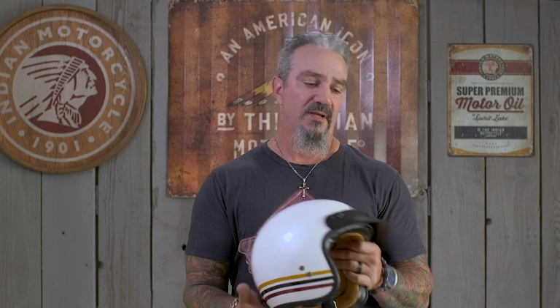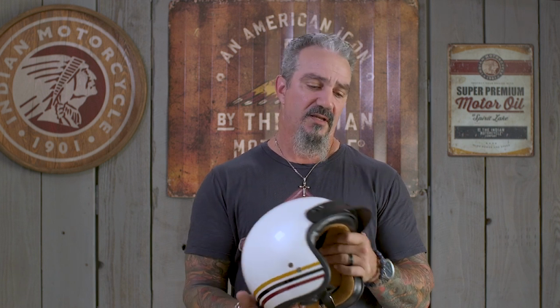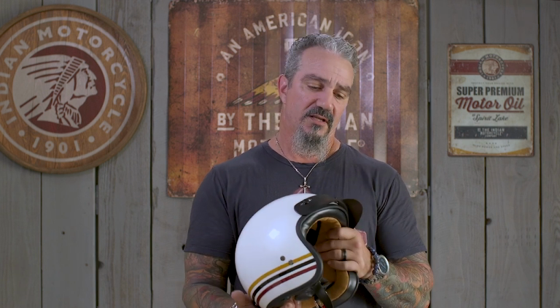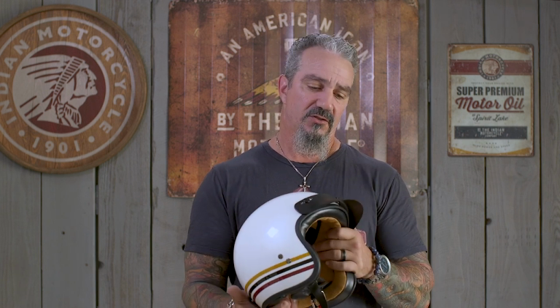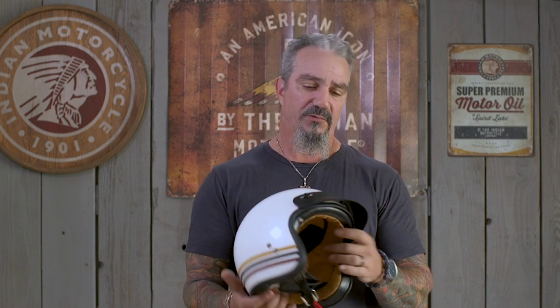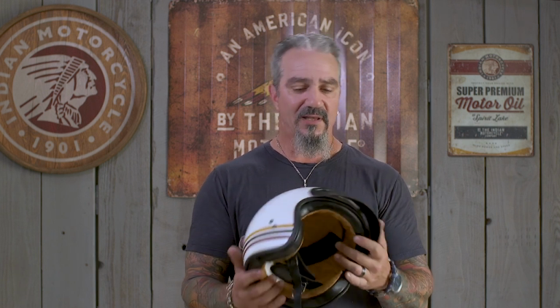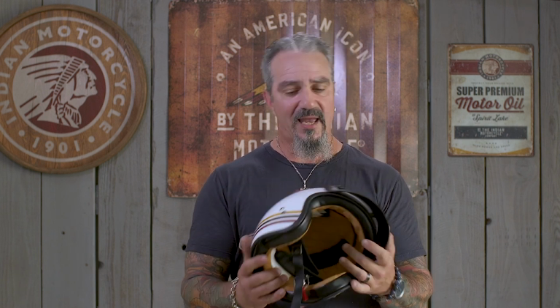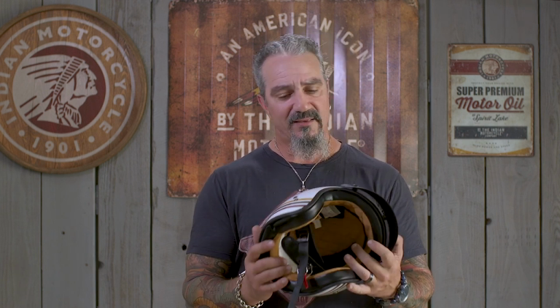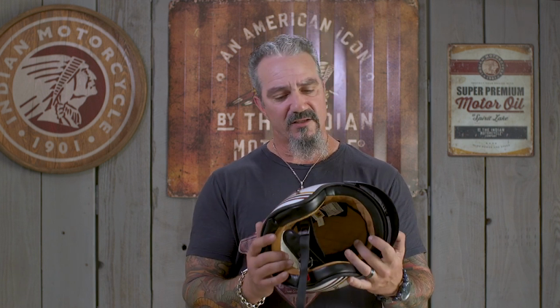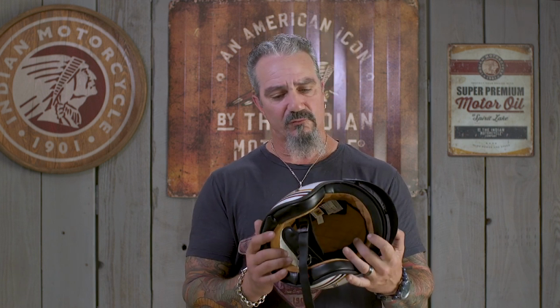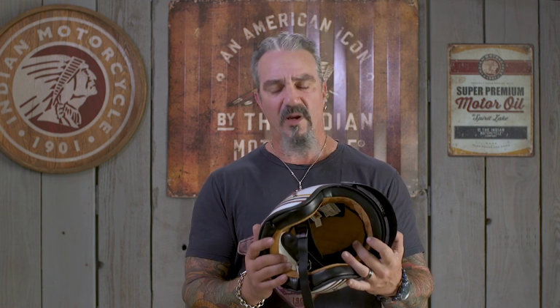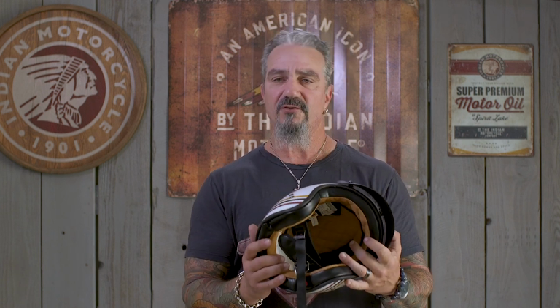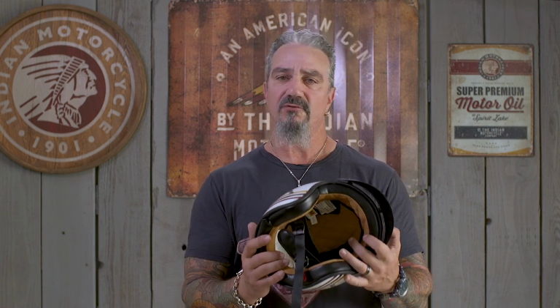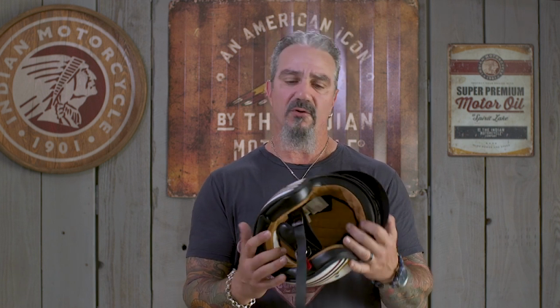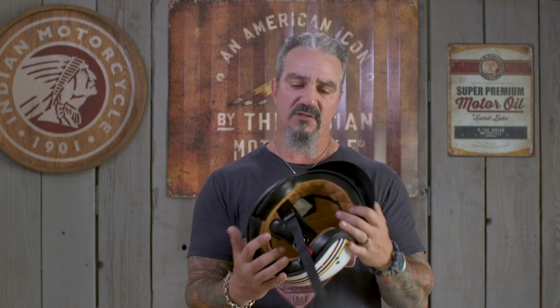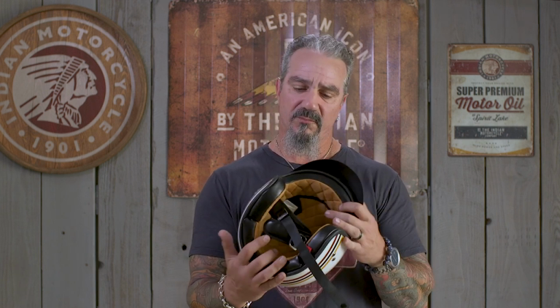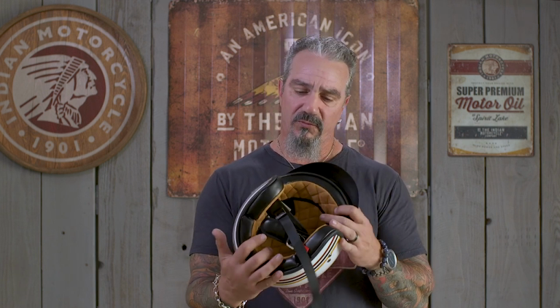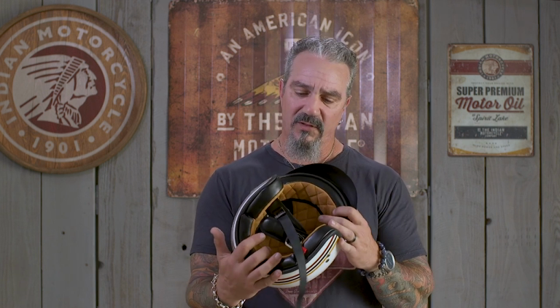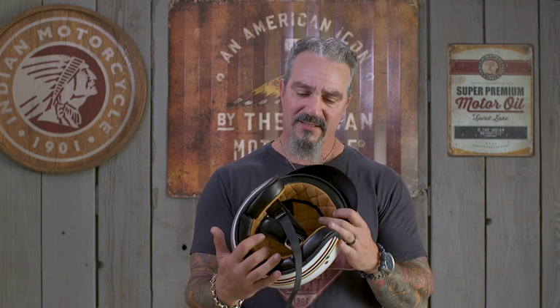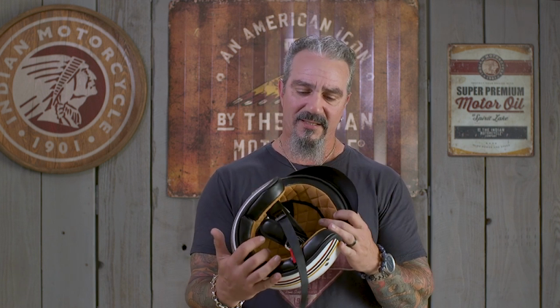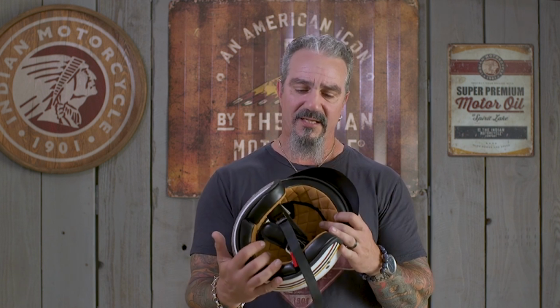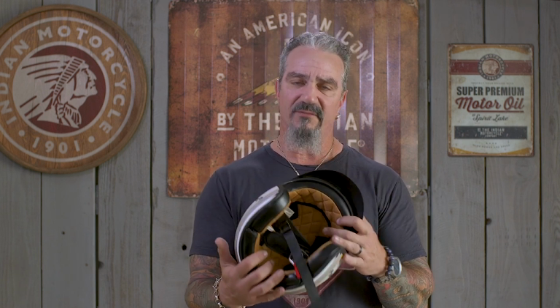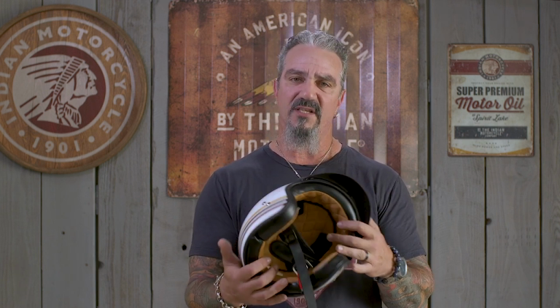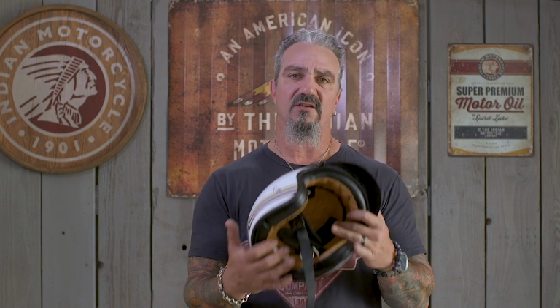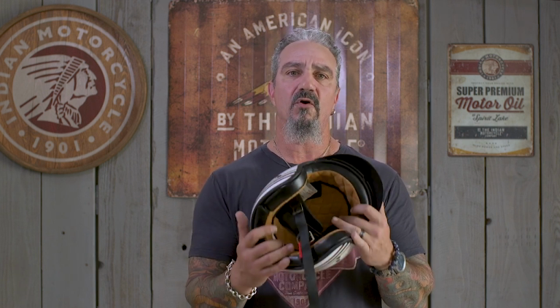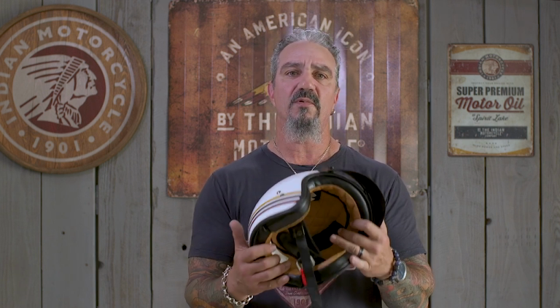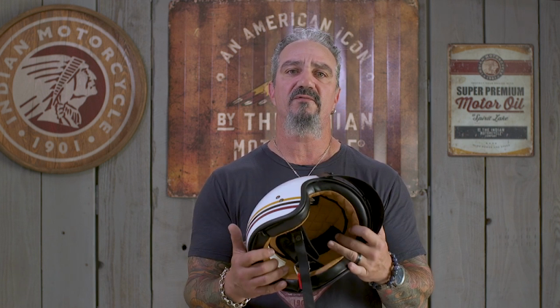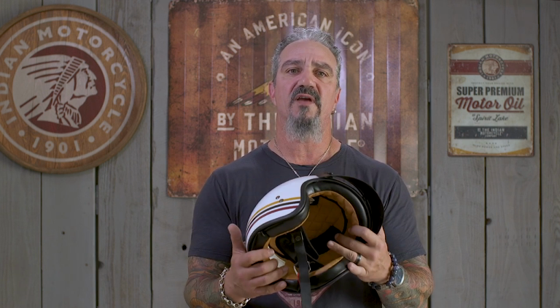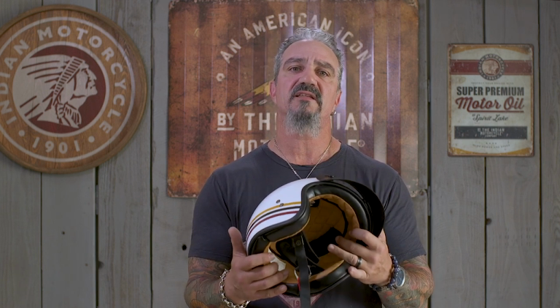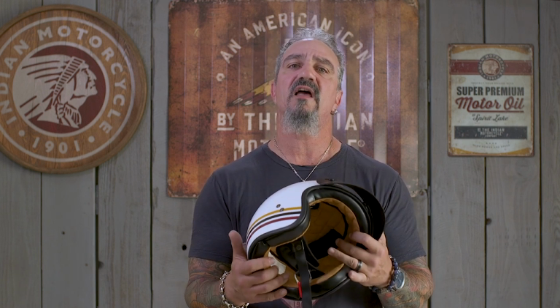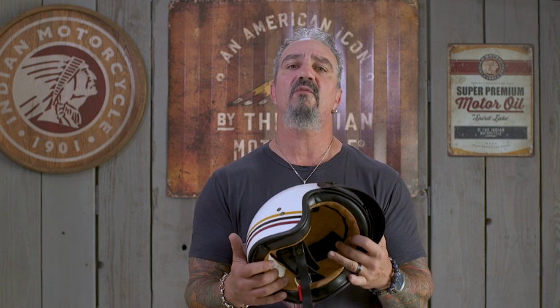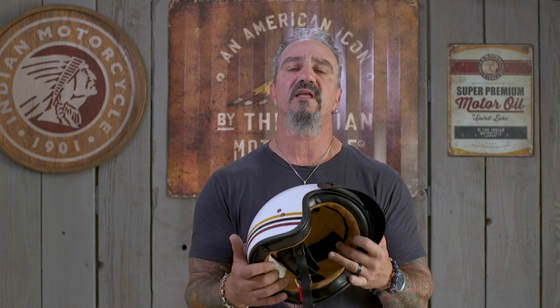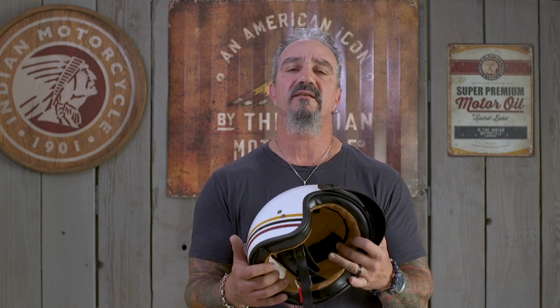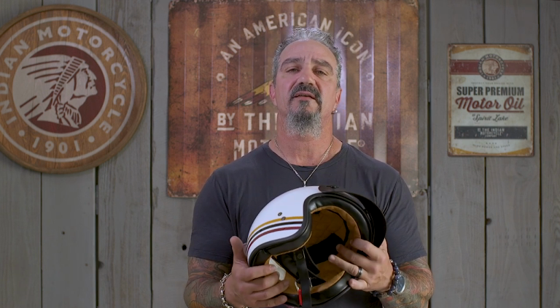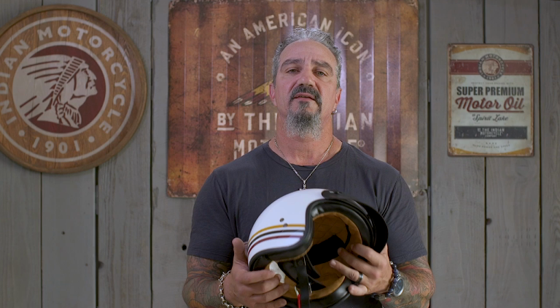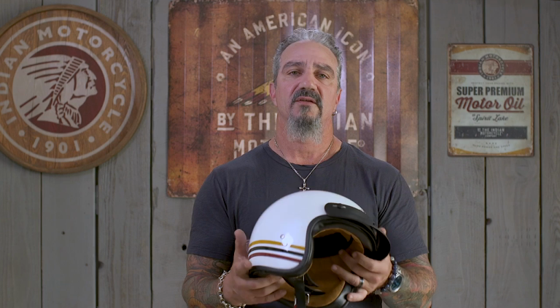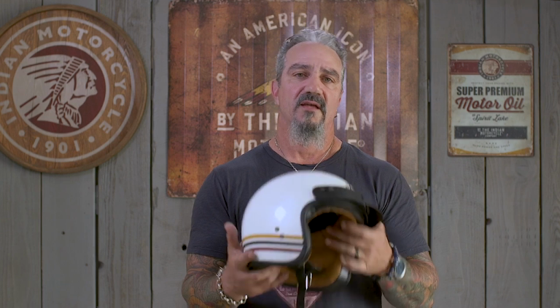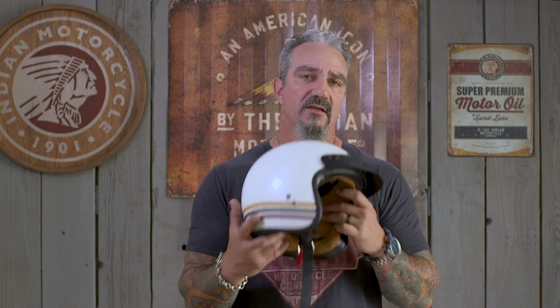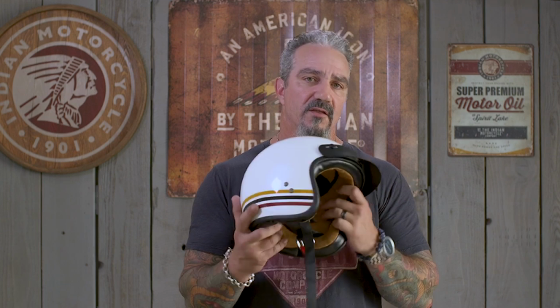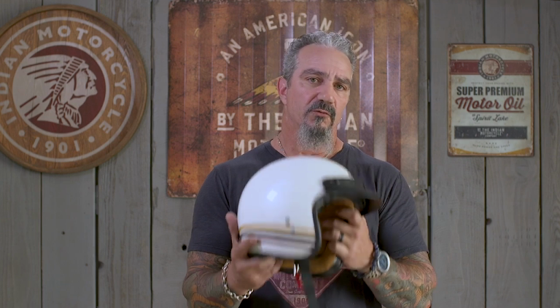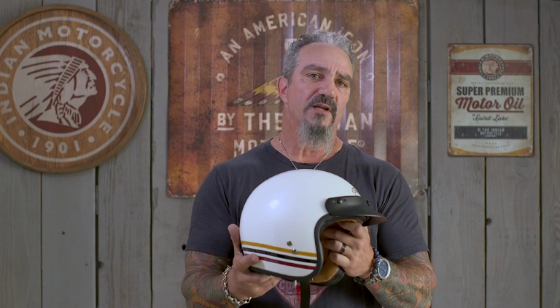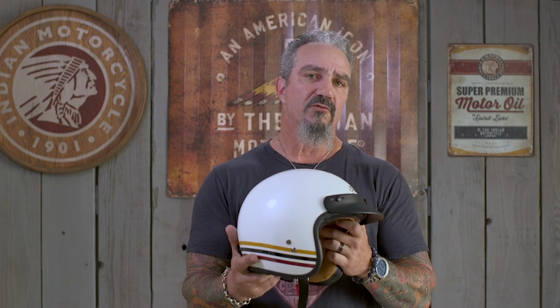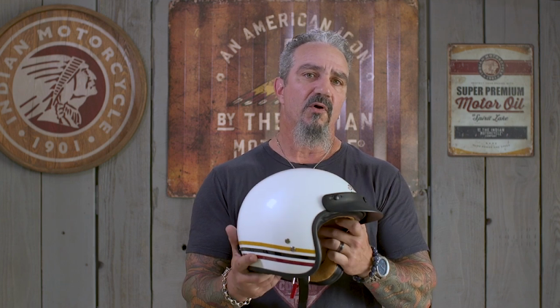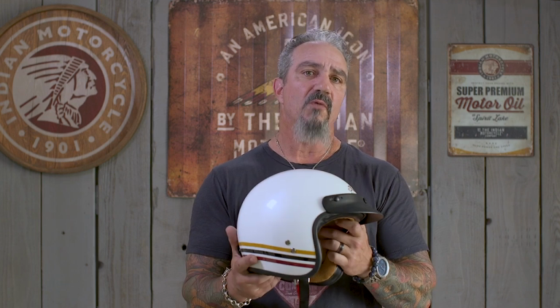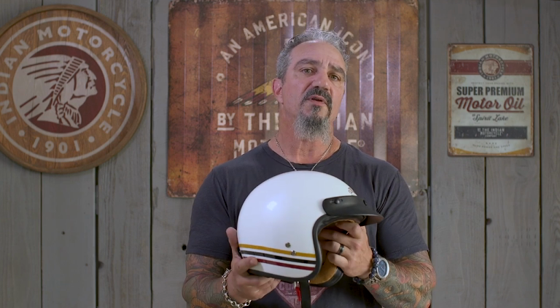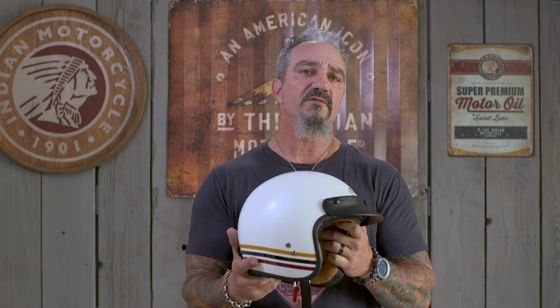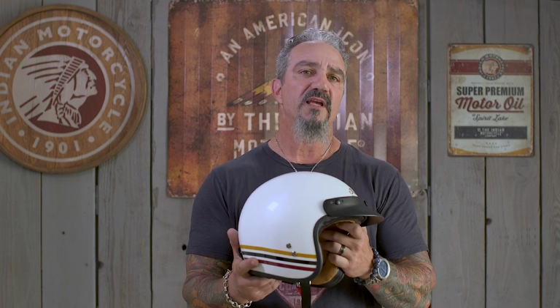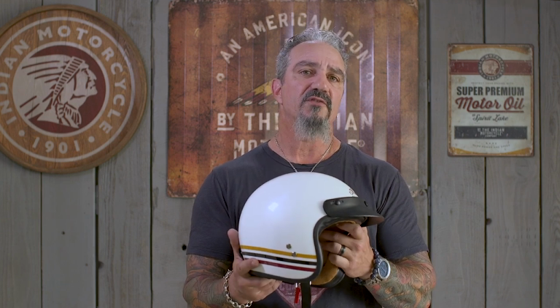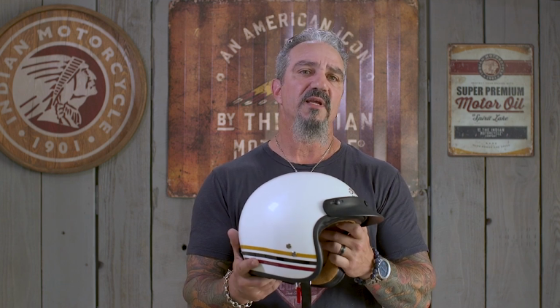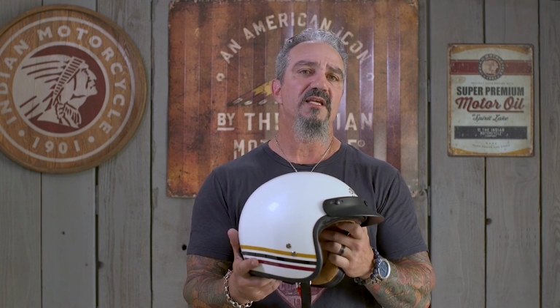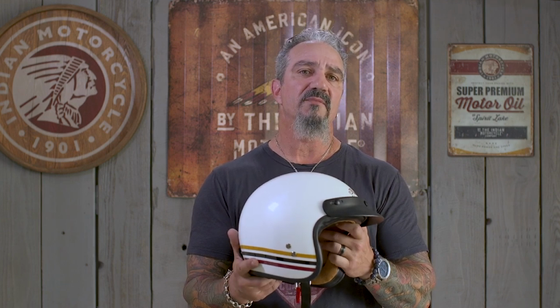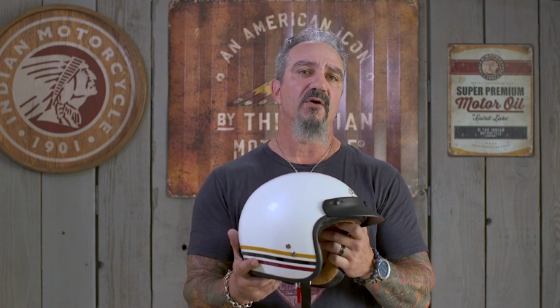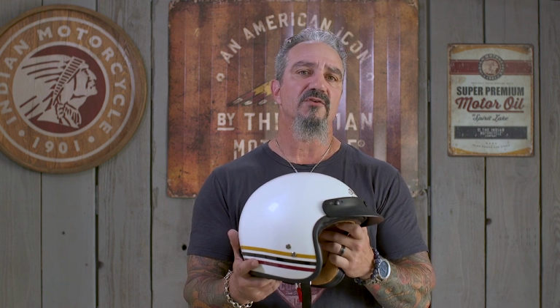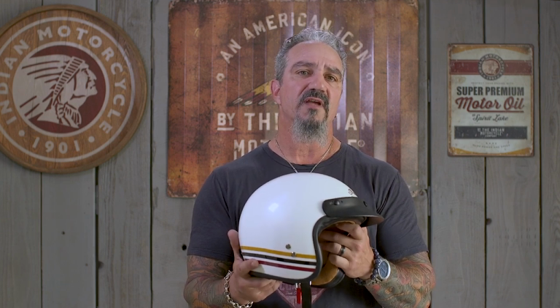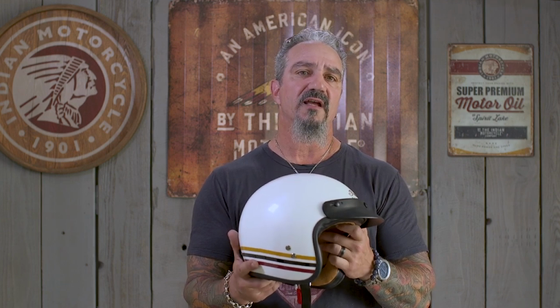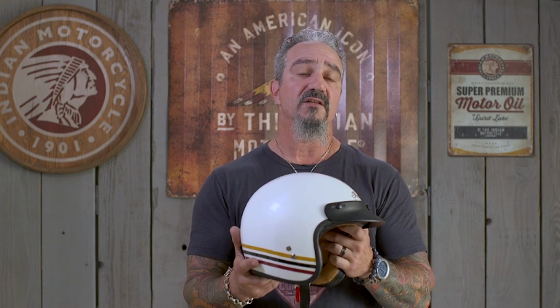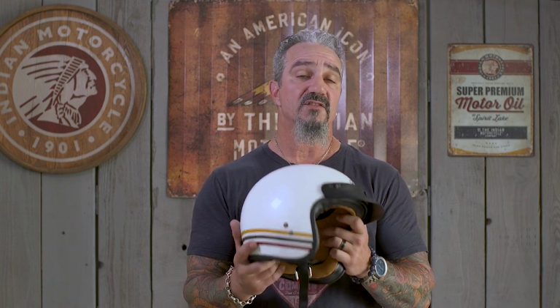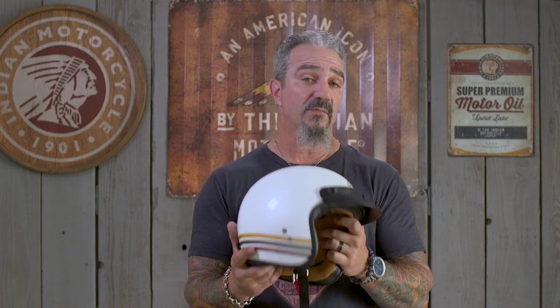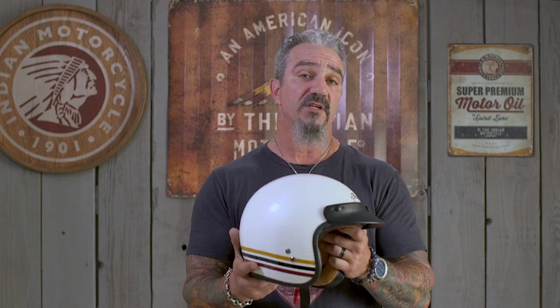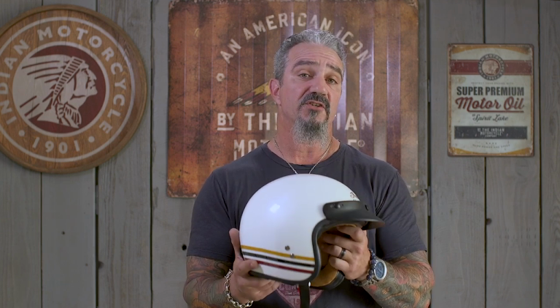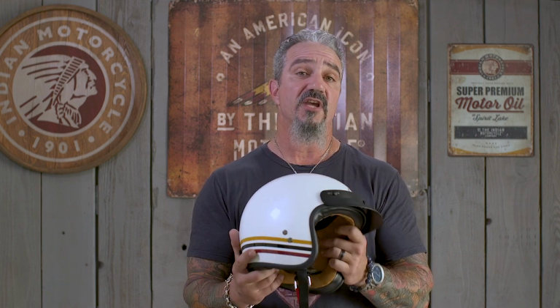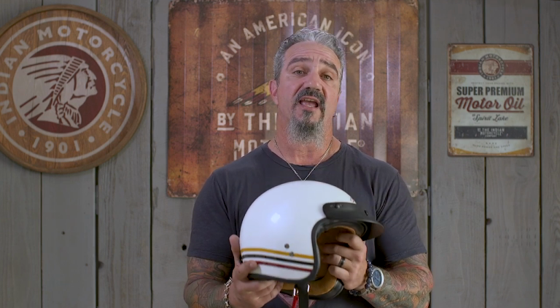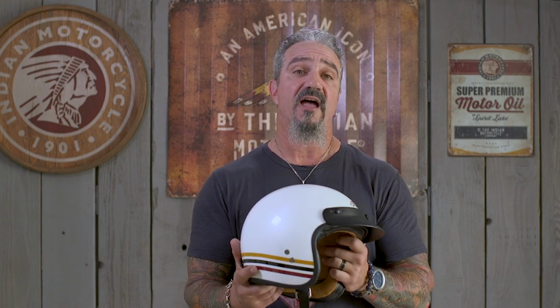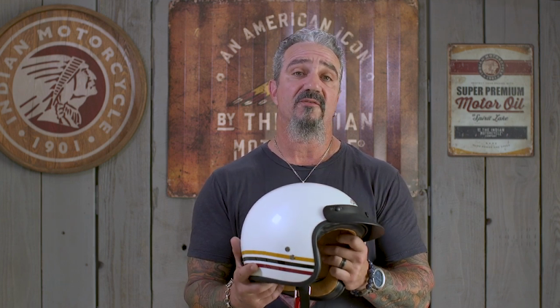So if you like the retro simplicity of this open face helmet, the Retro Open Face from Indian Motorcycle is definitely something to check out.